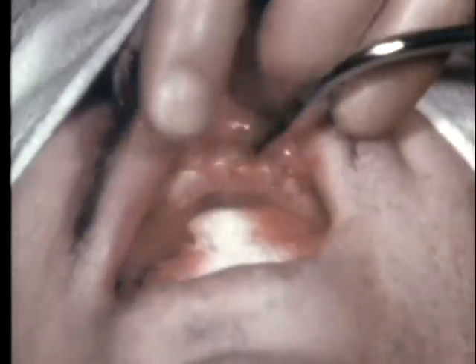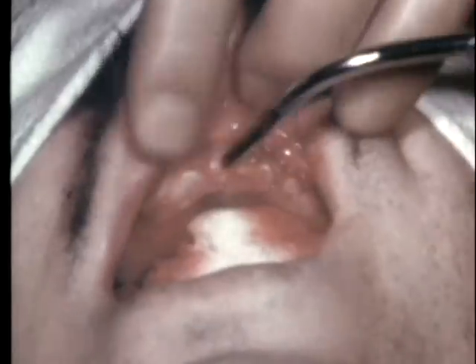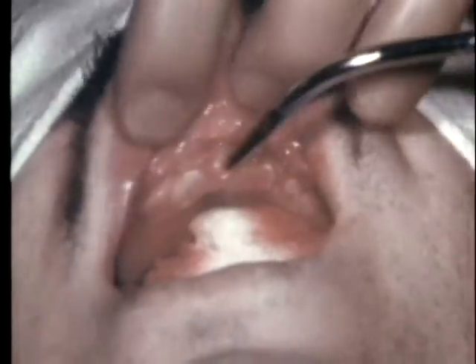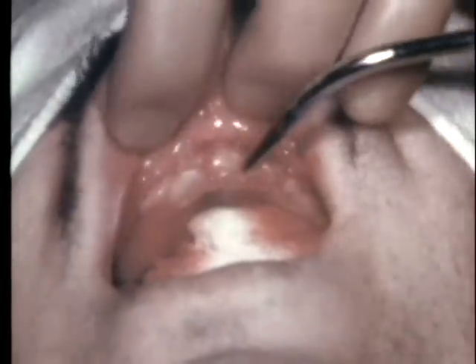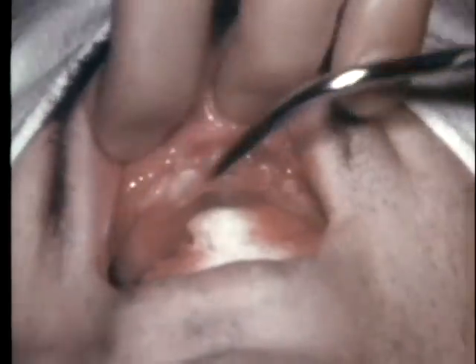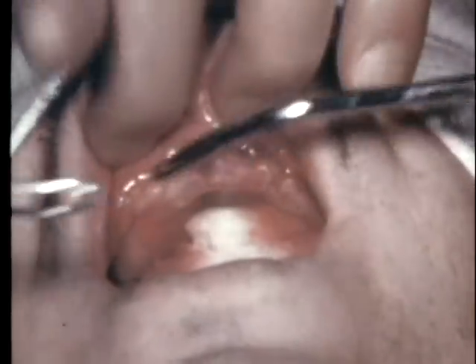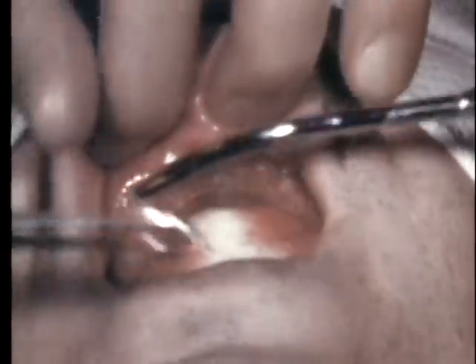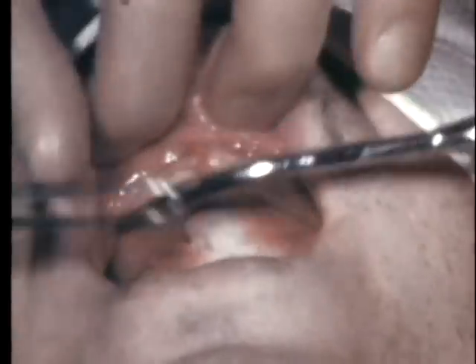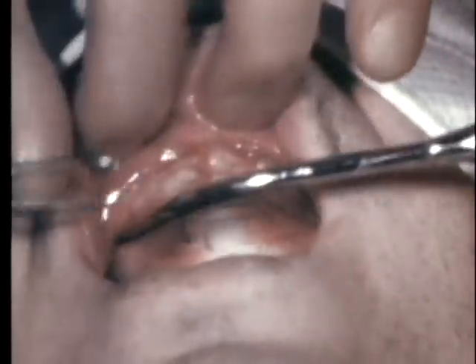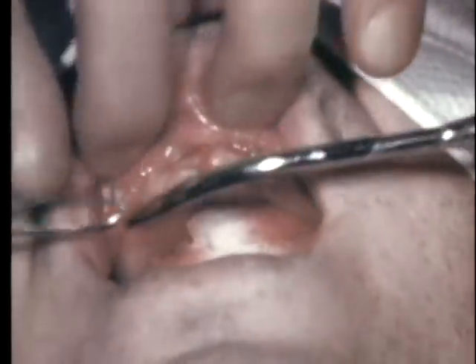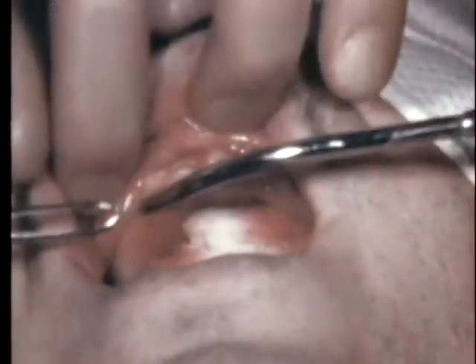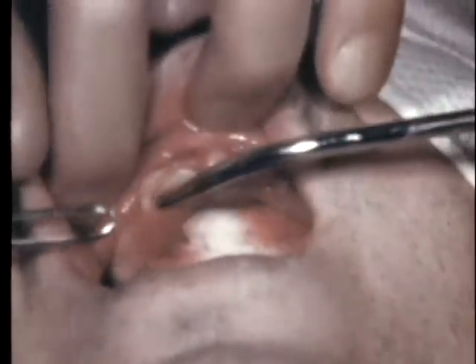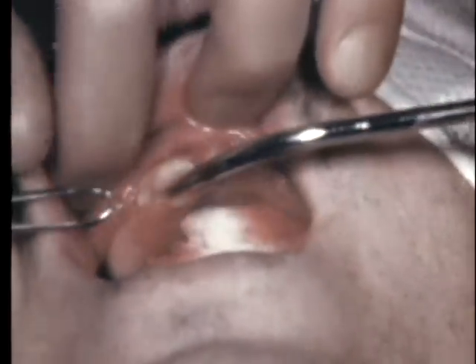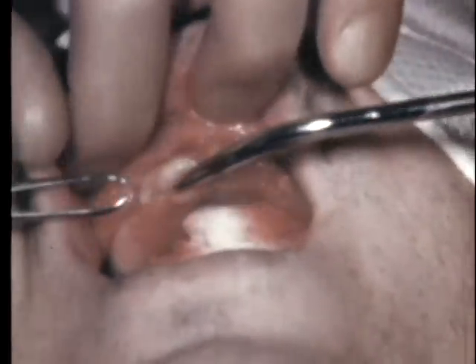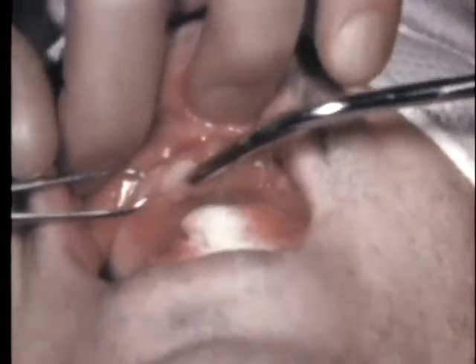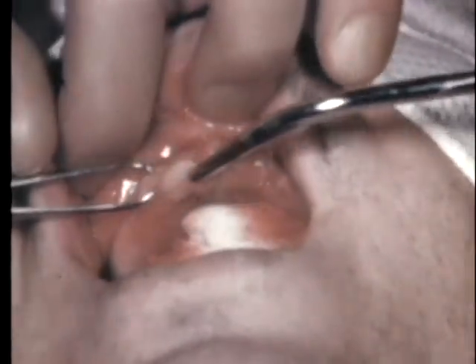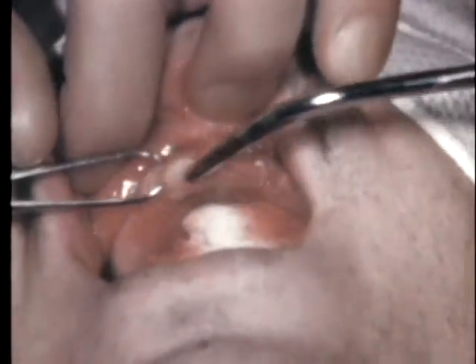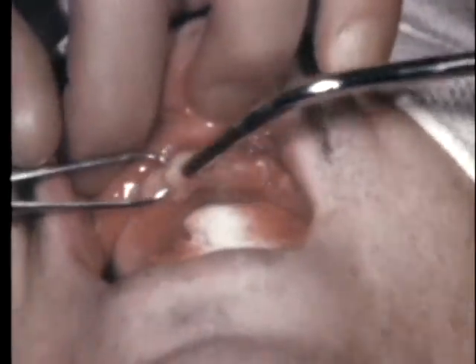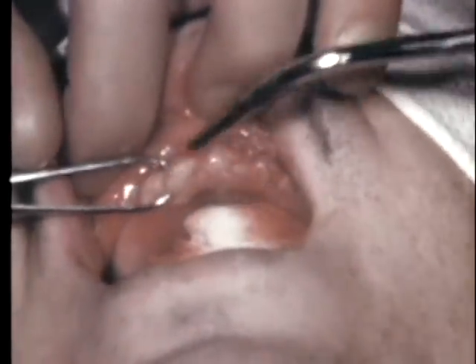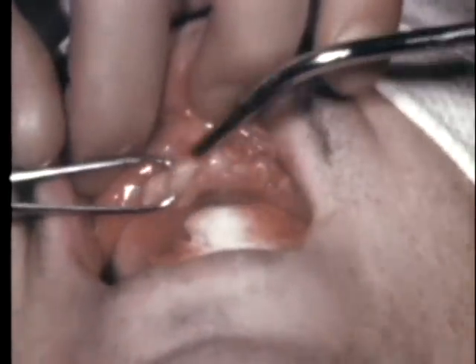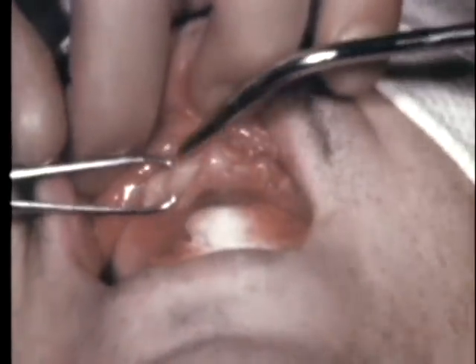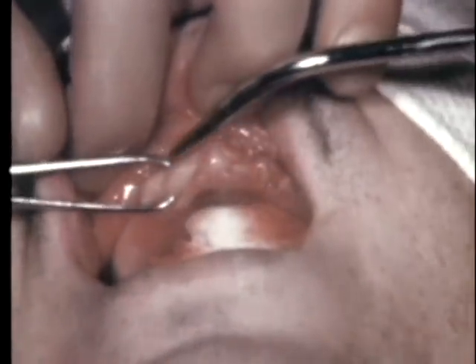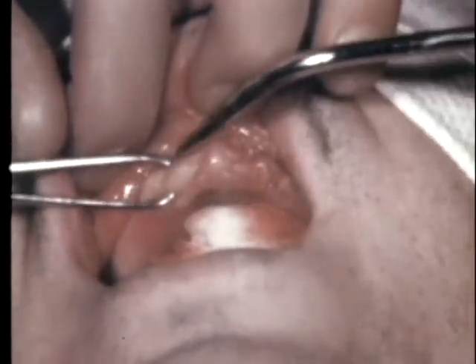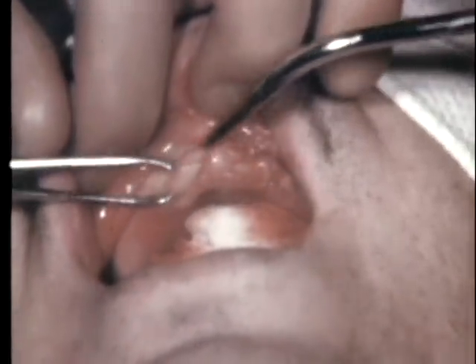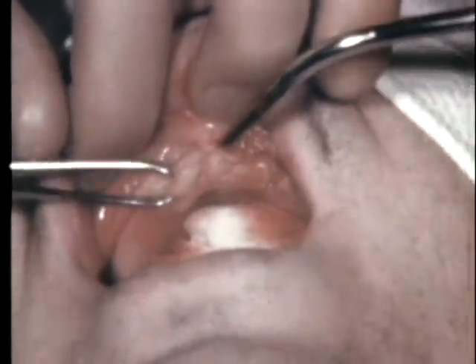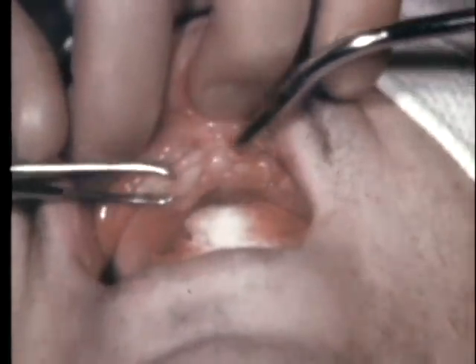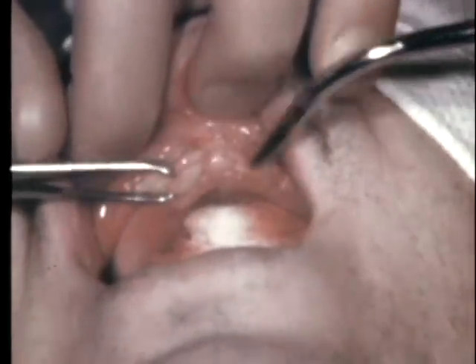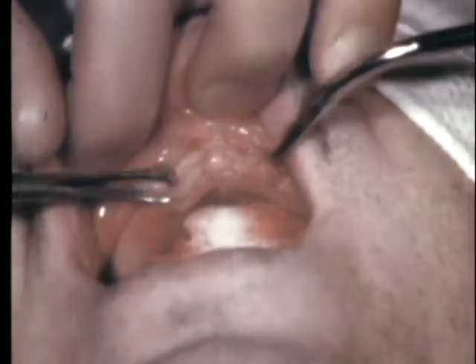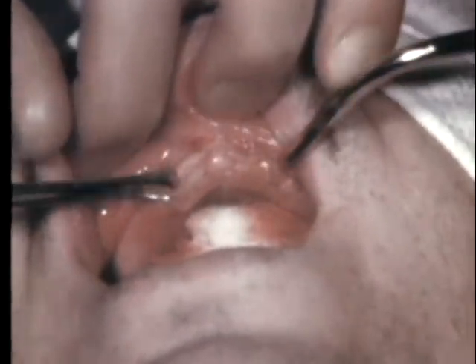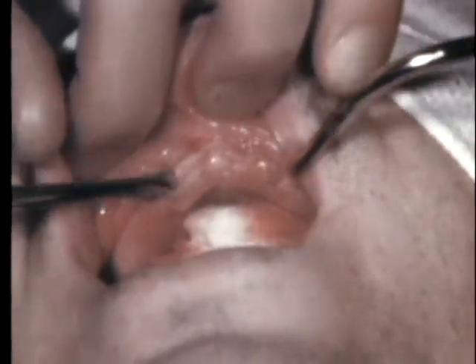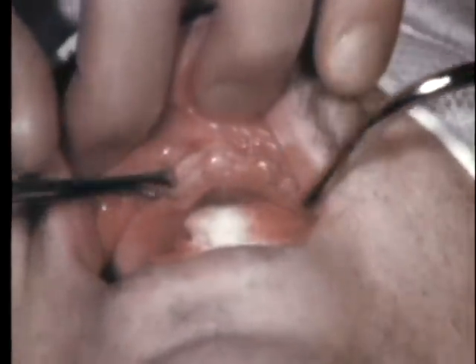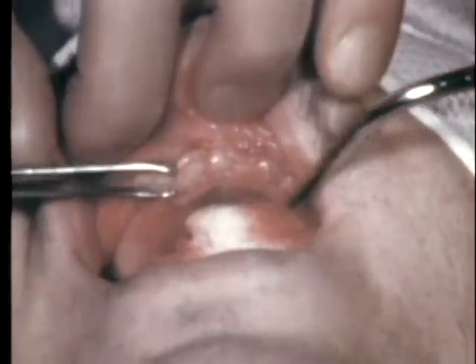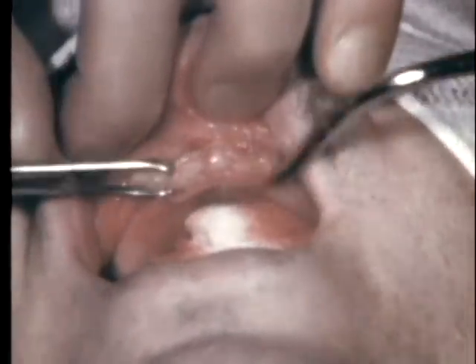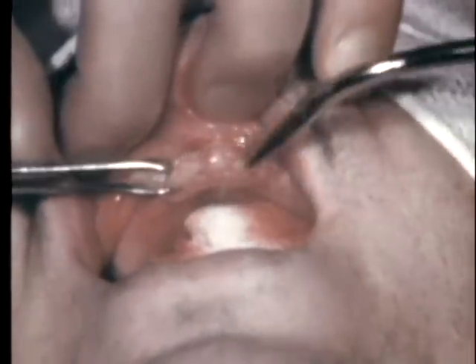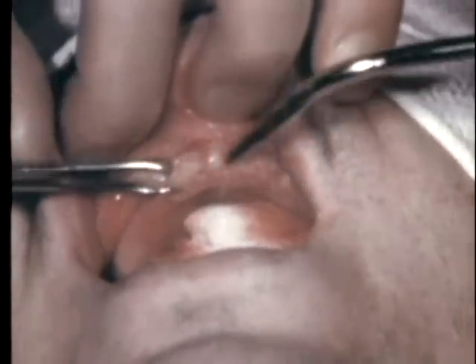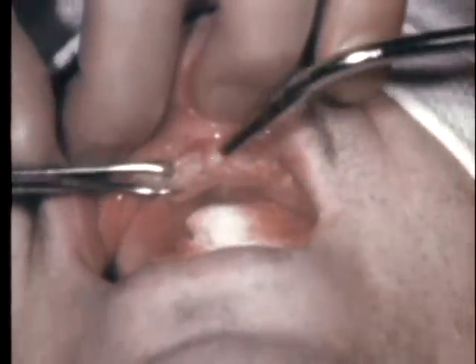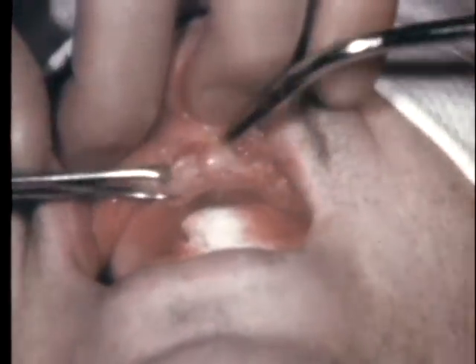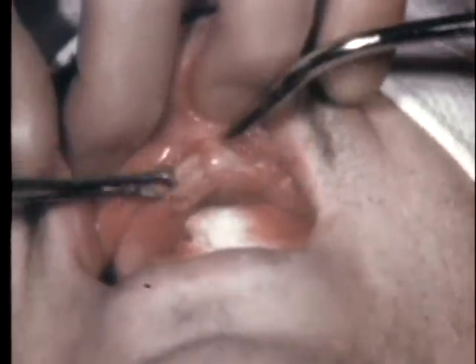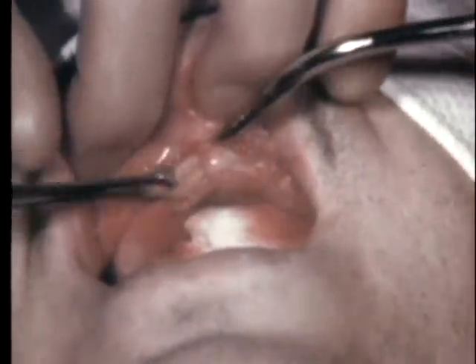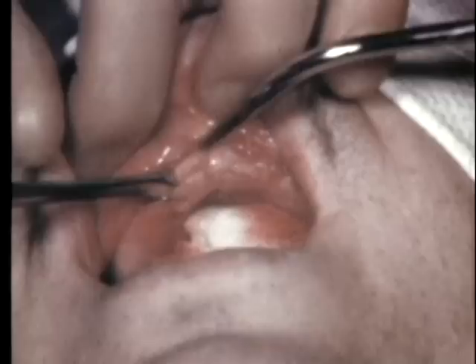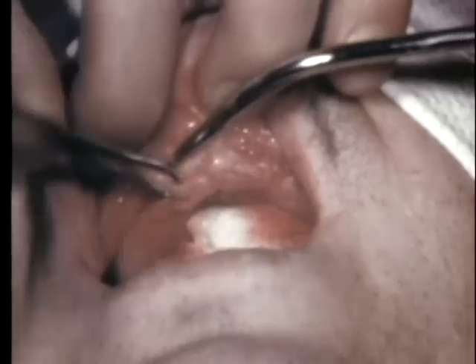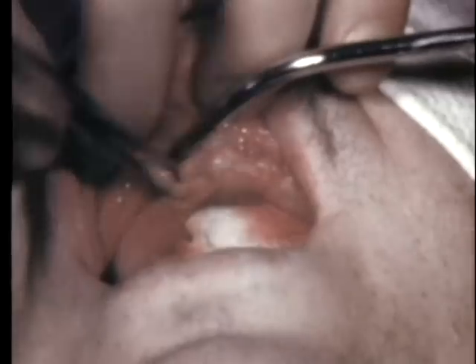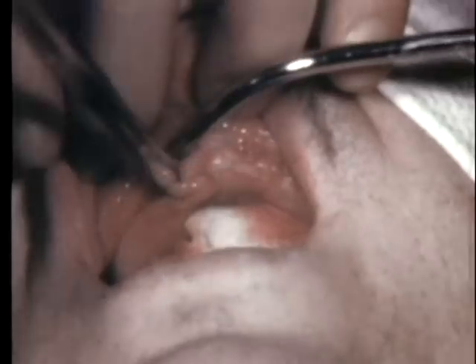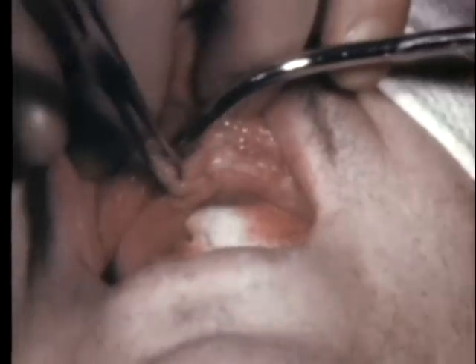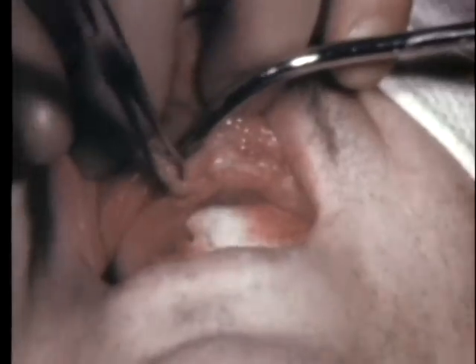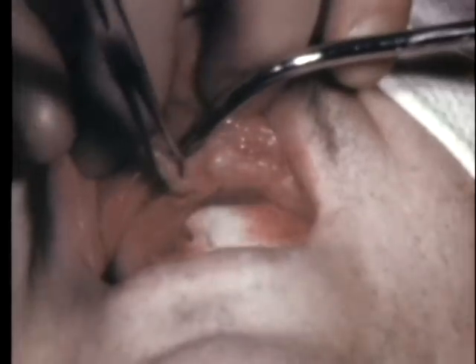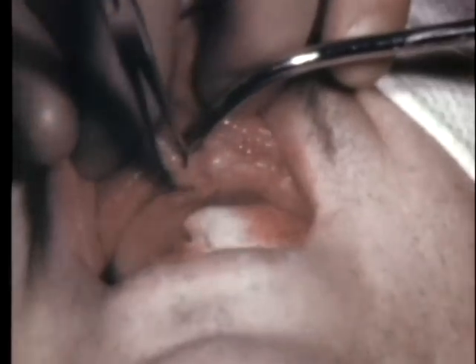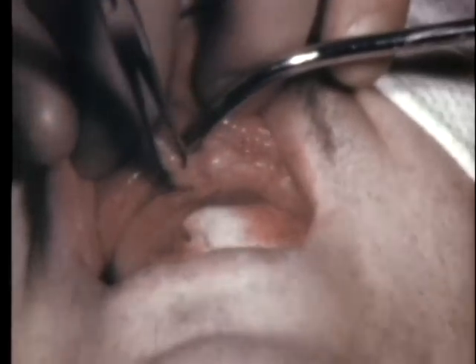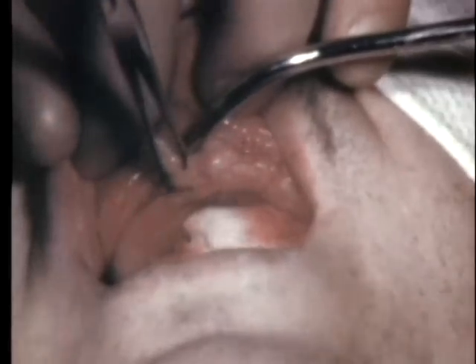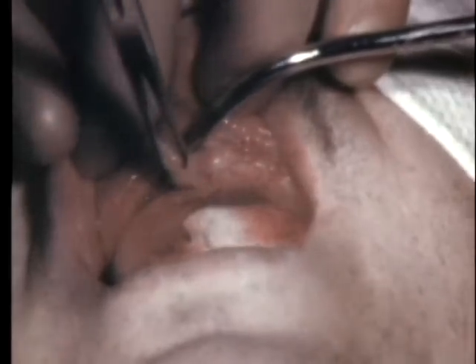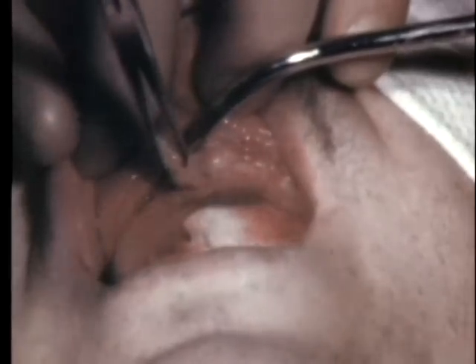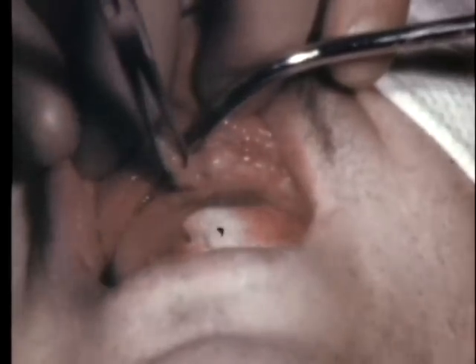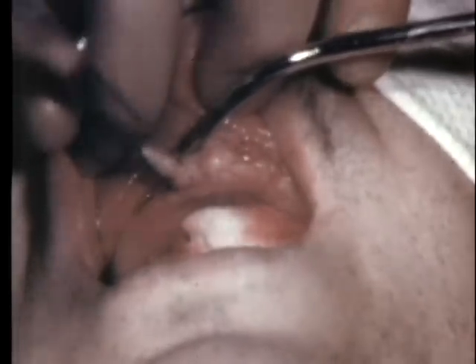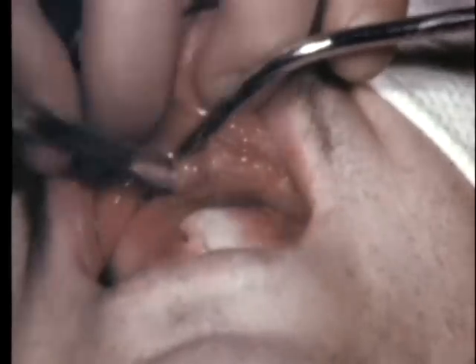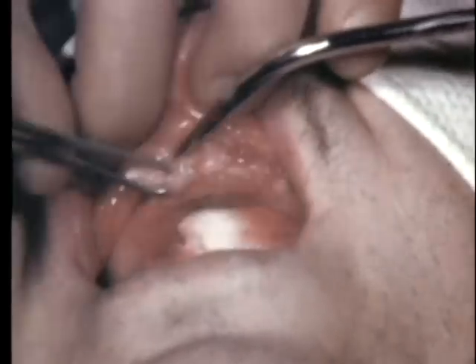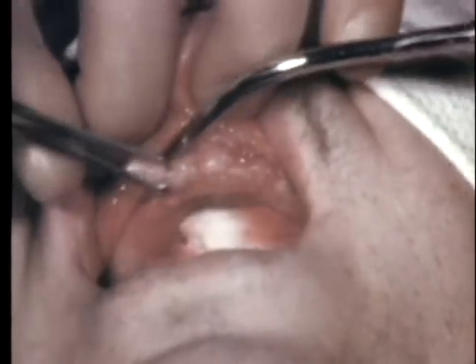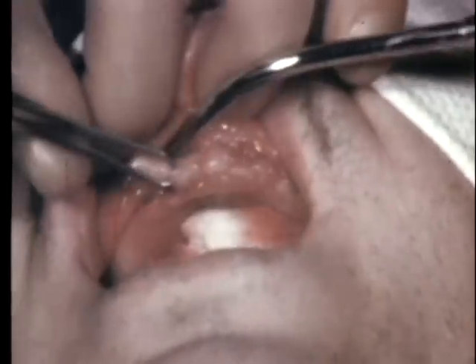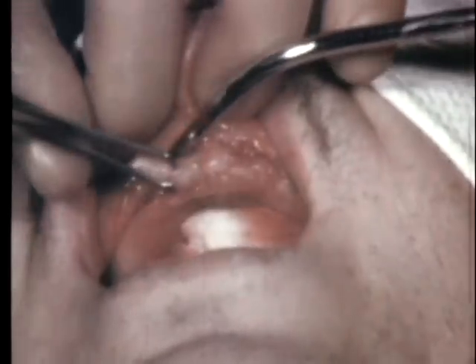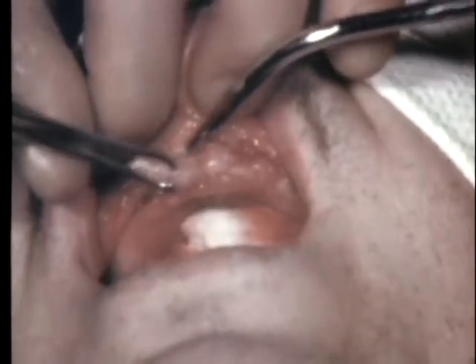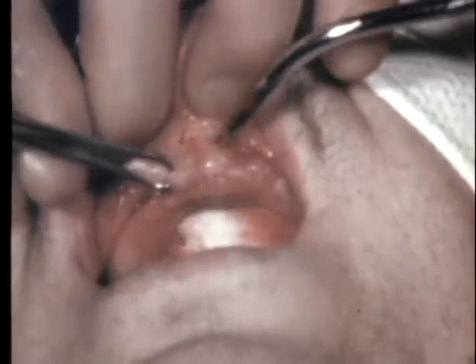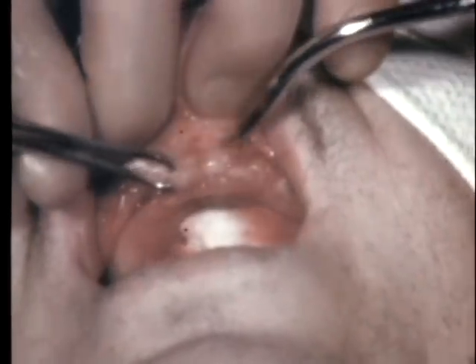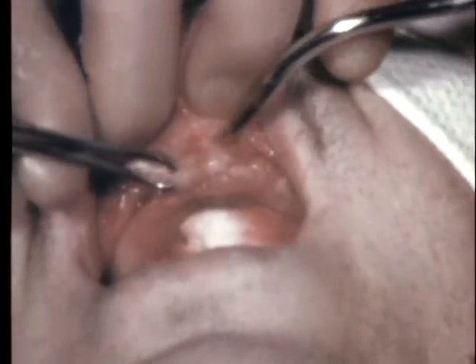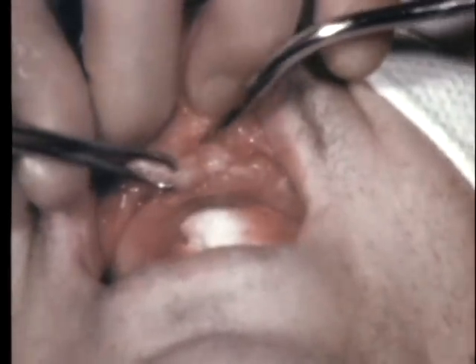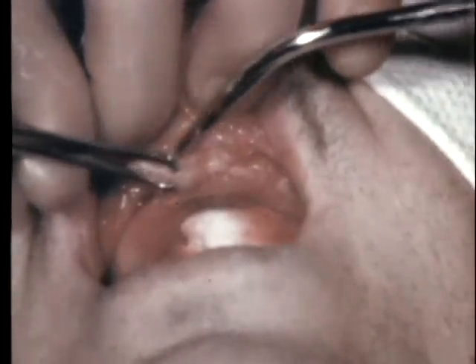This excess tissue is removed in one section. It is detached from the alveolus with a small, sharp number two curette.